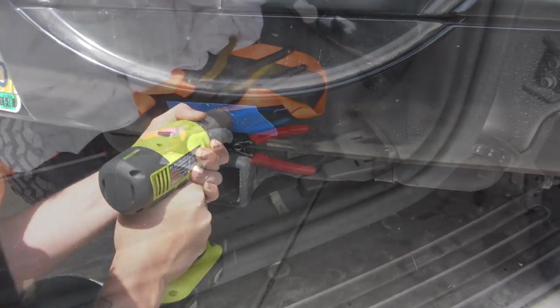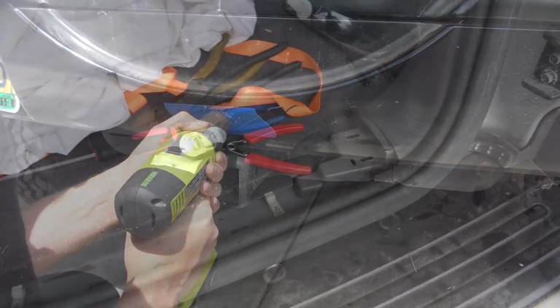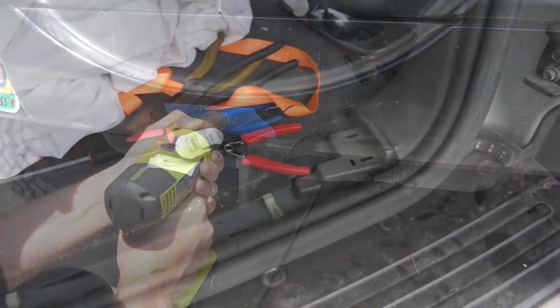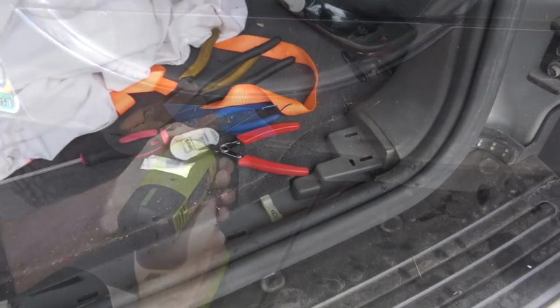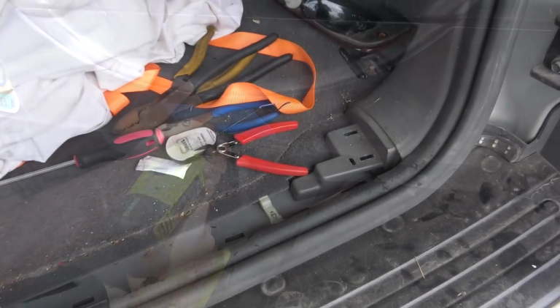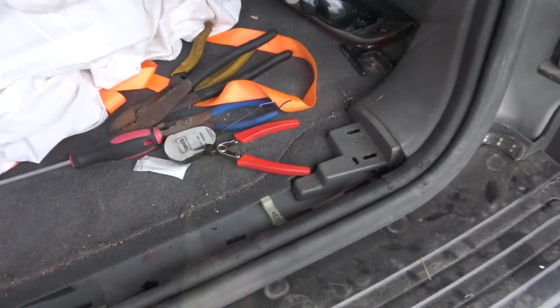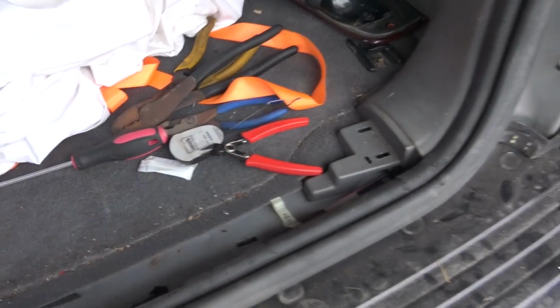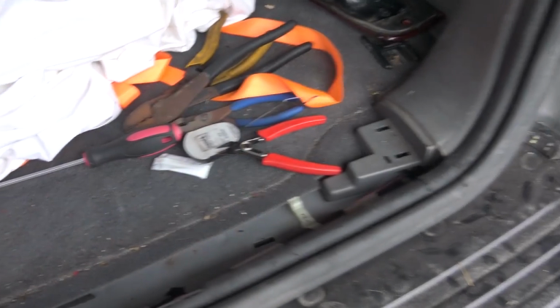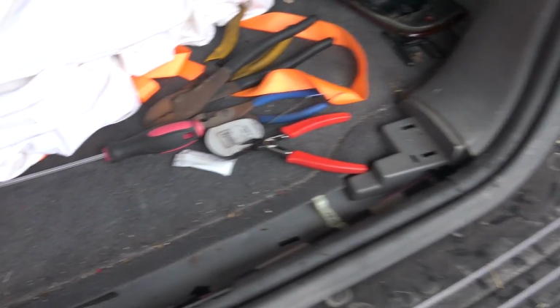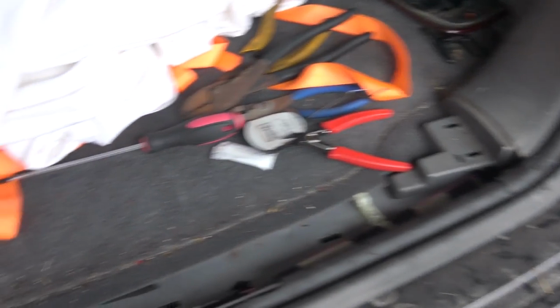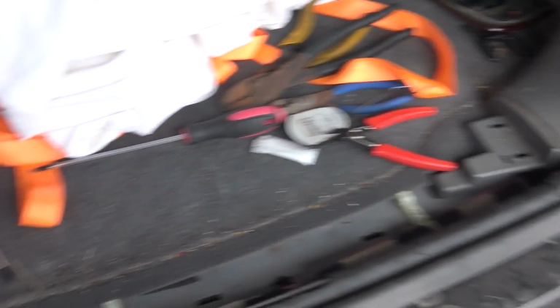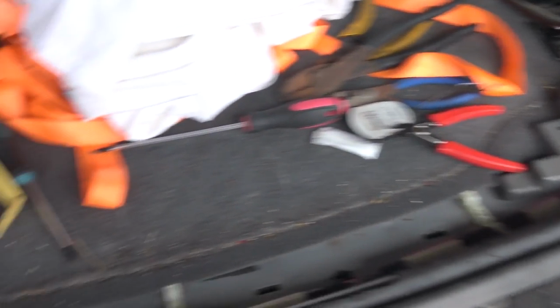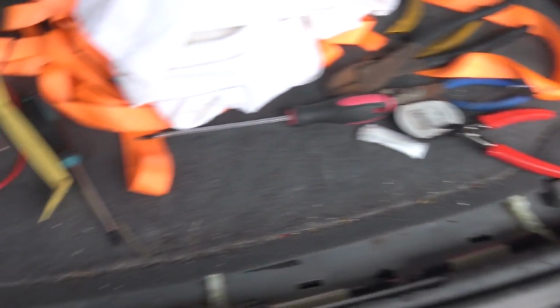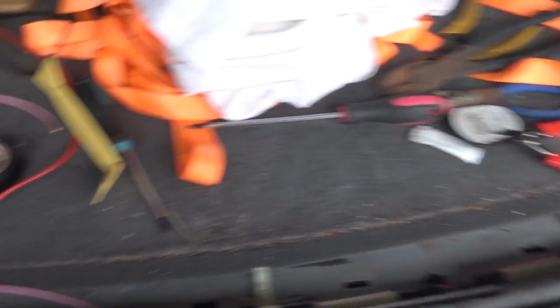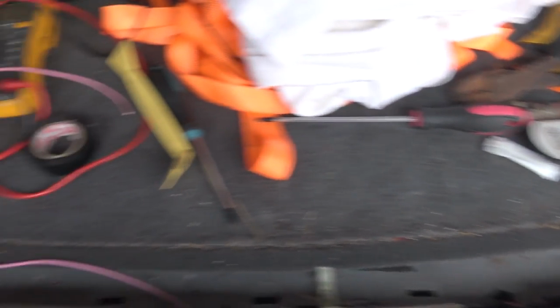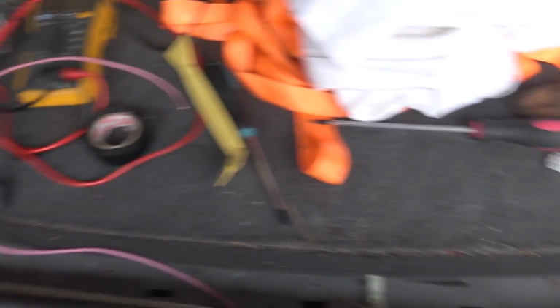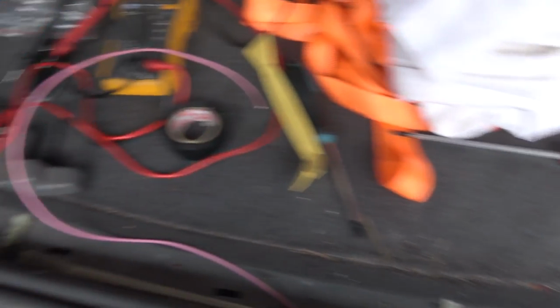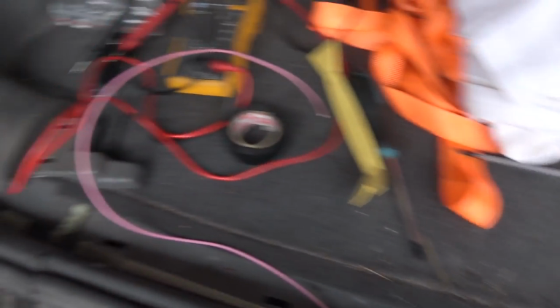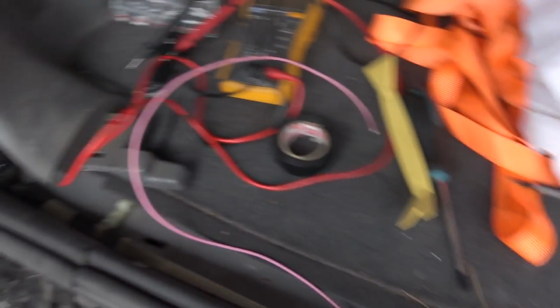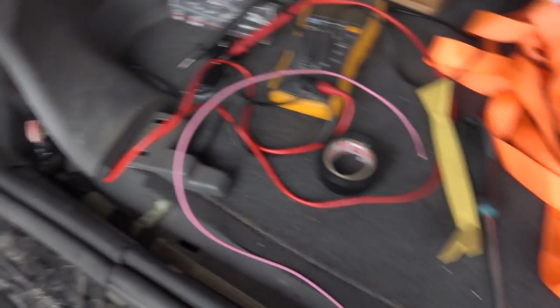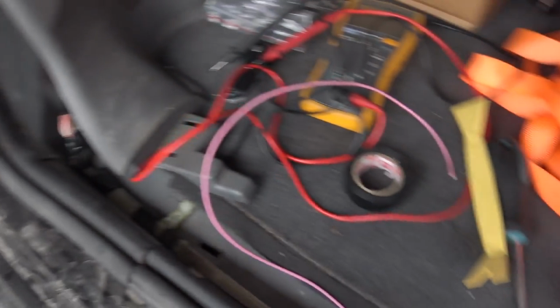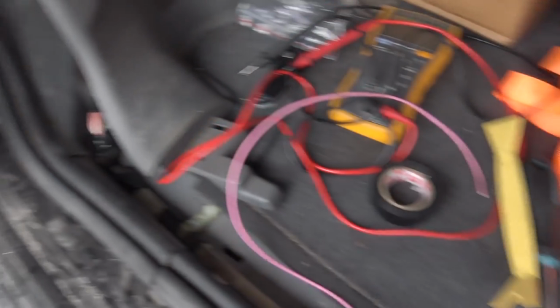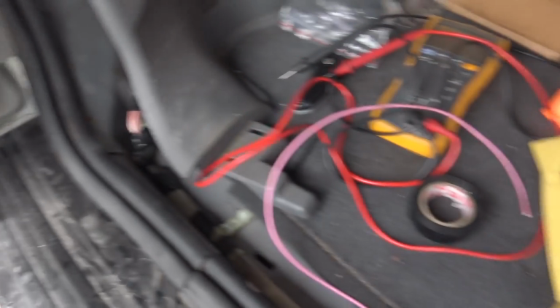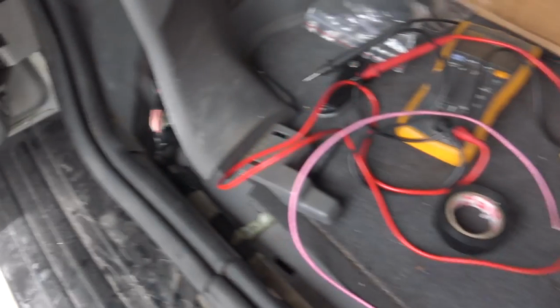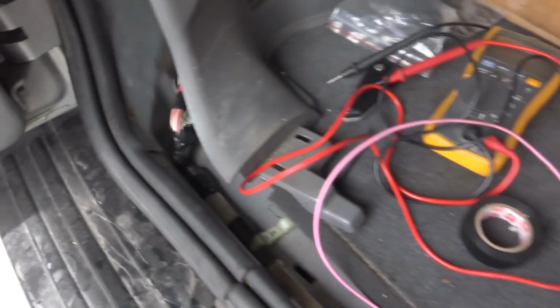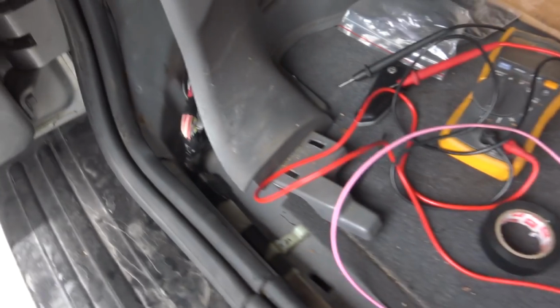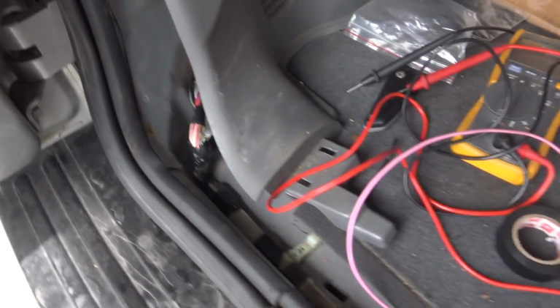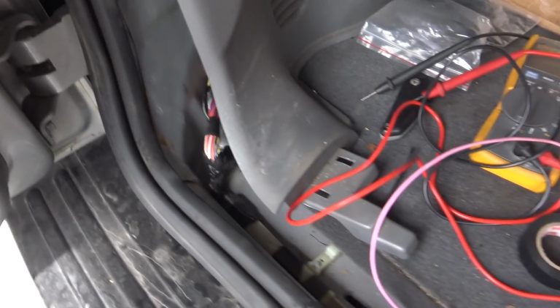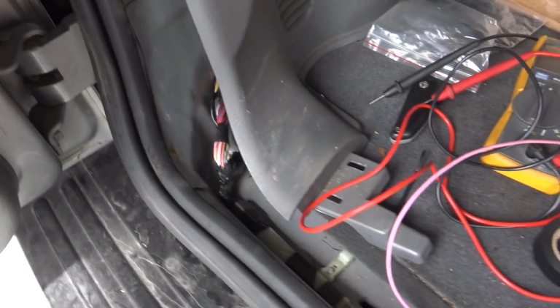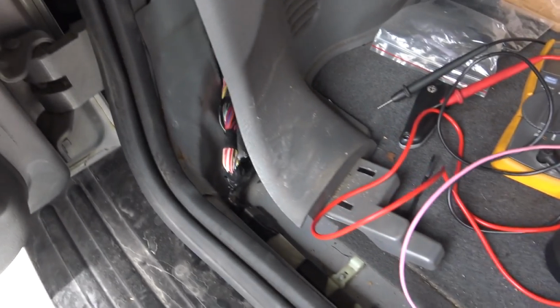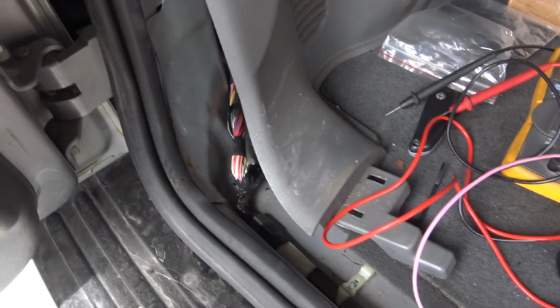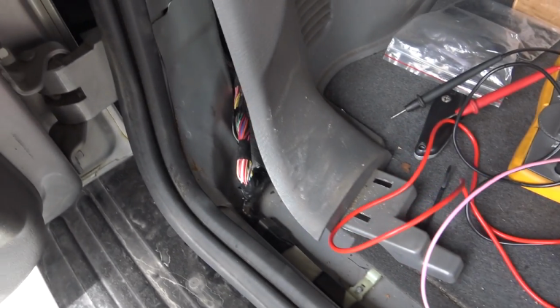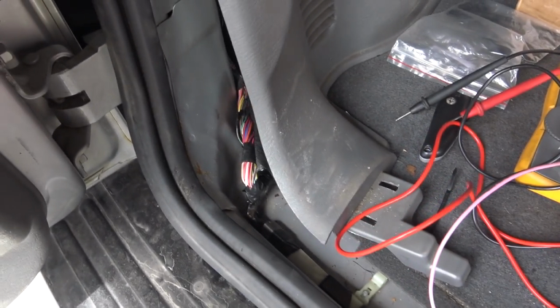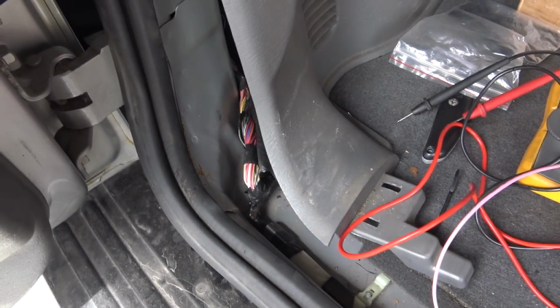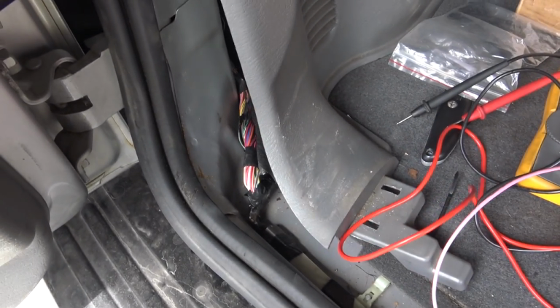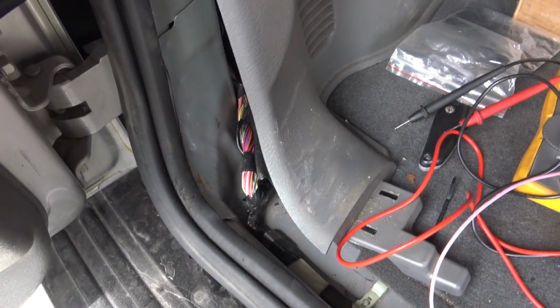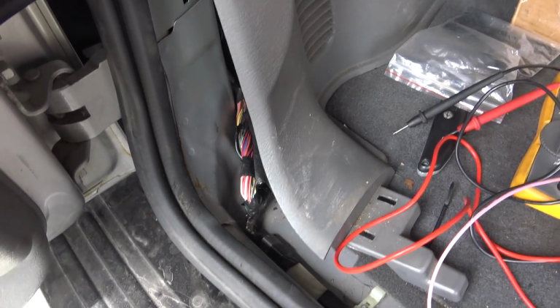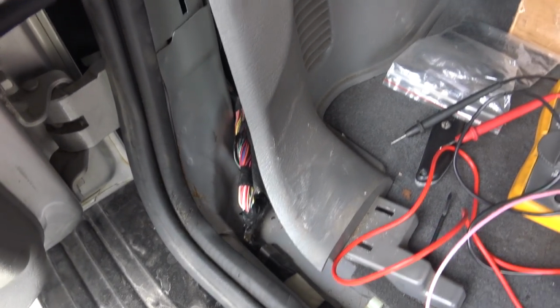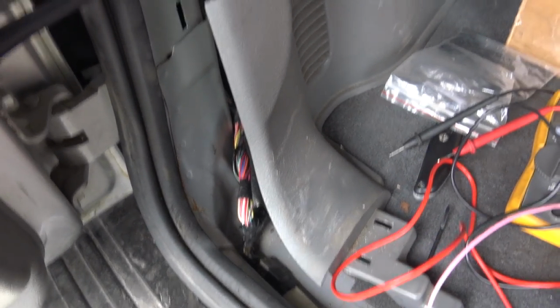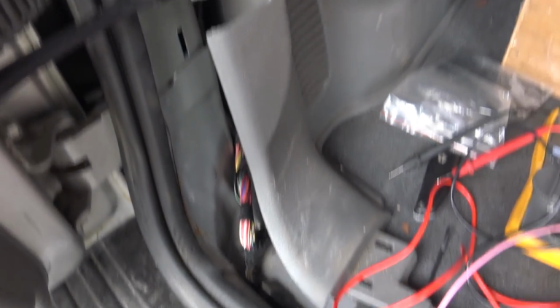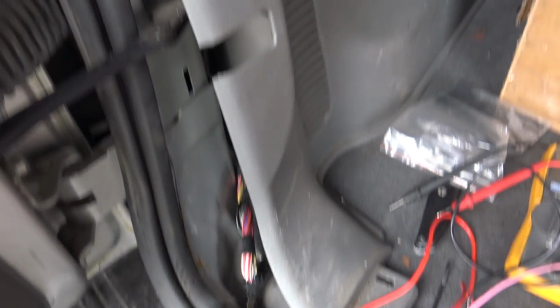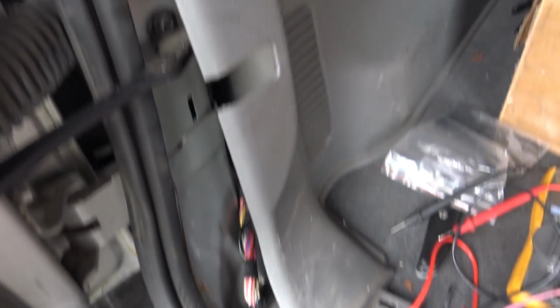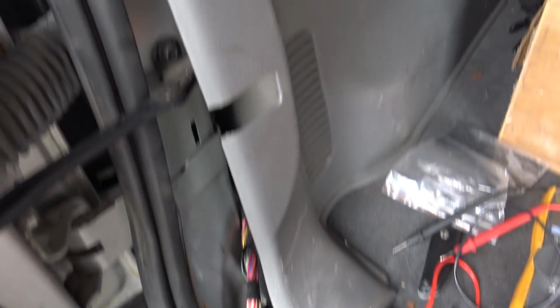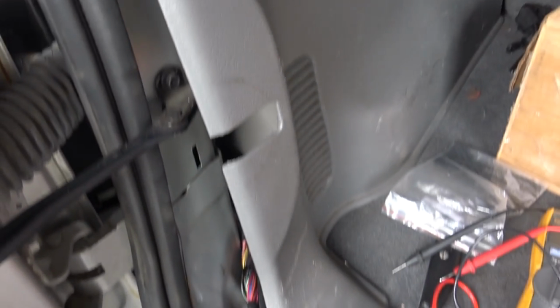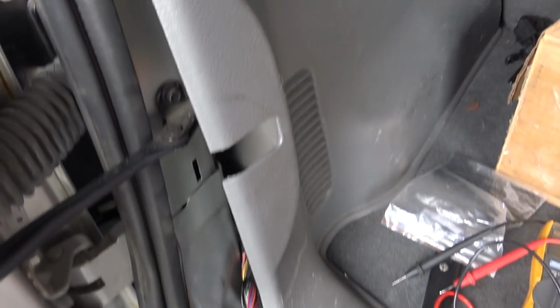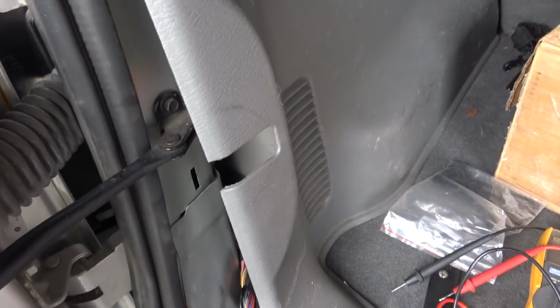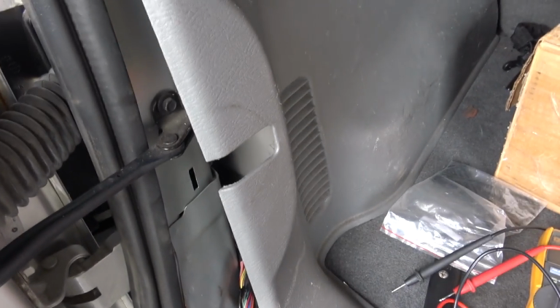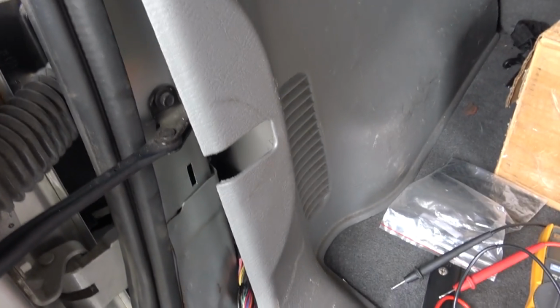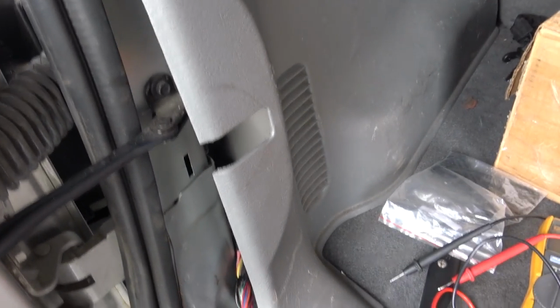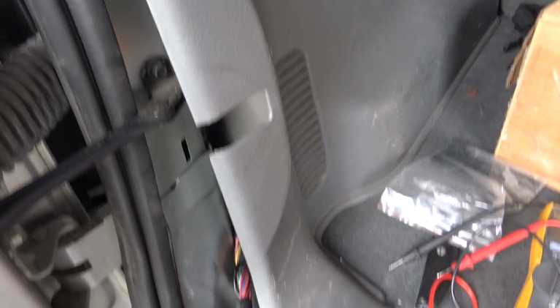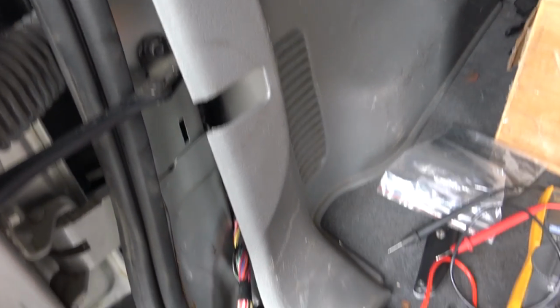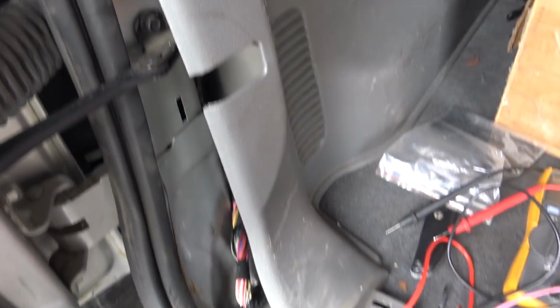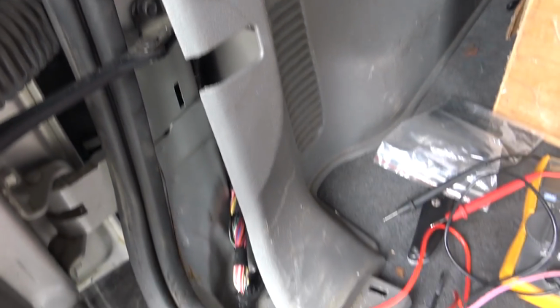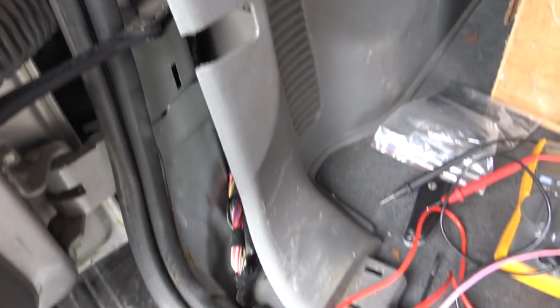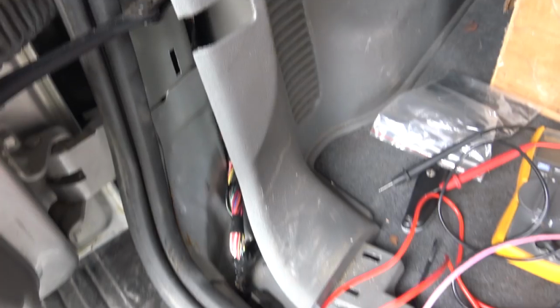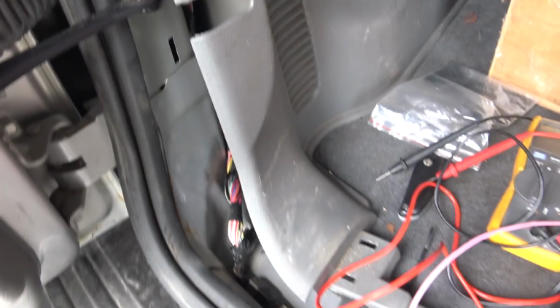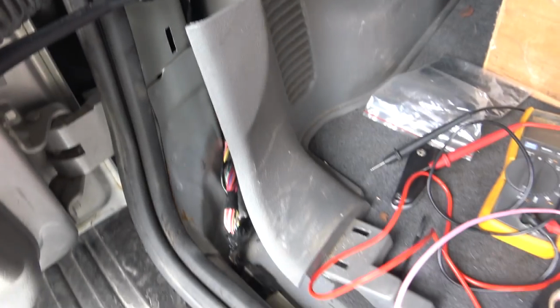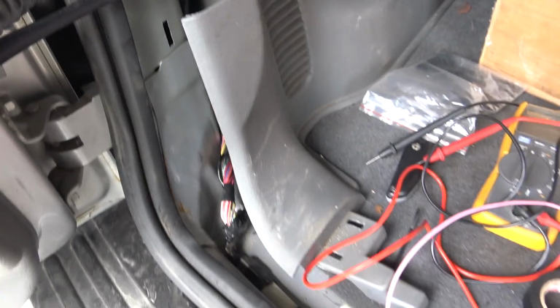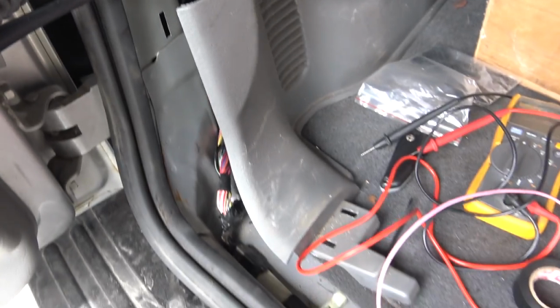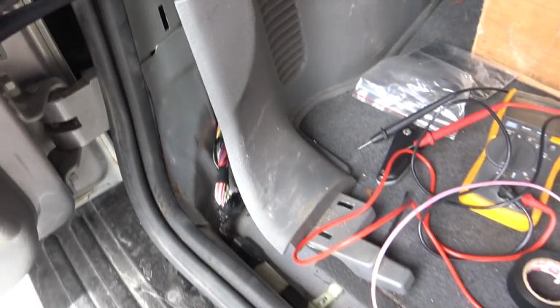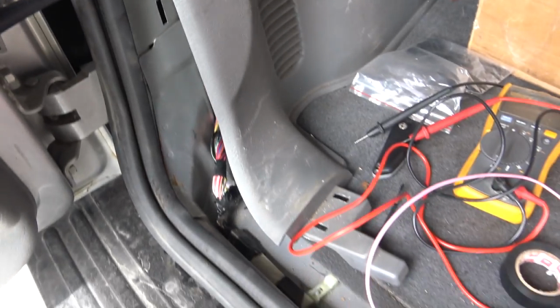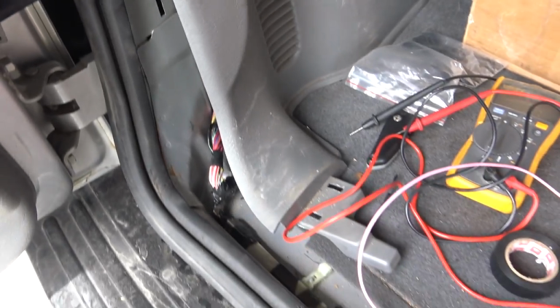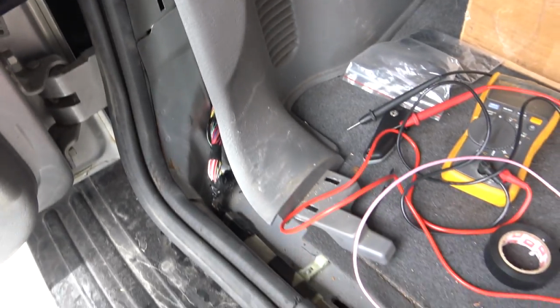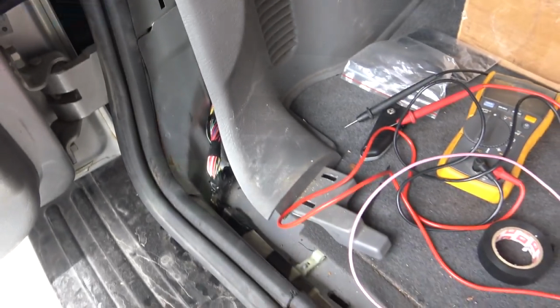Here in the back of the Jeep, I am tapping into the reverse lights for the signal to turn on the camera.